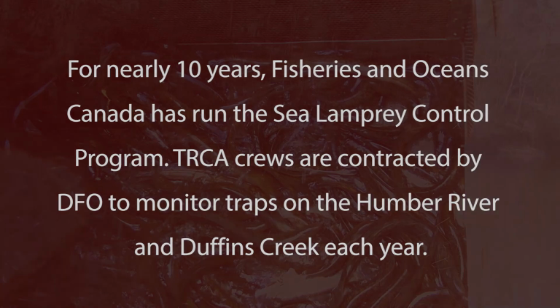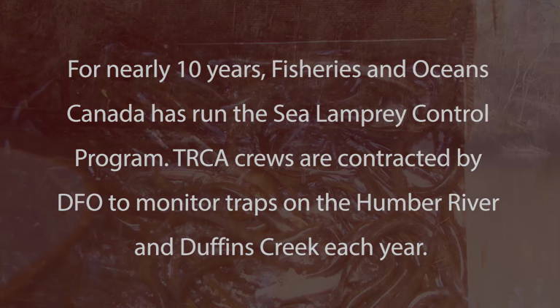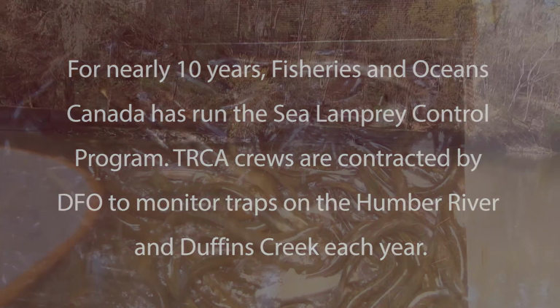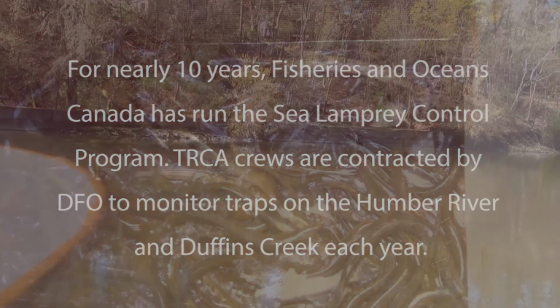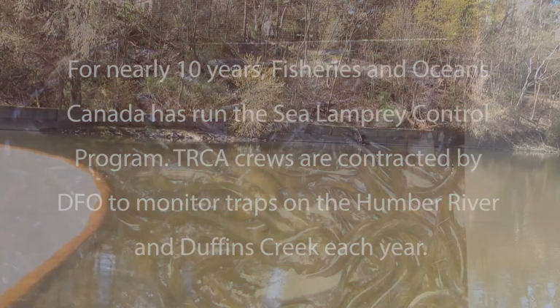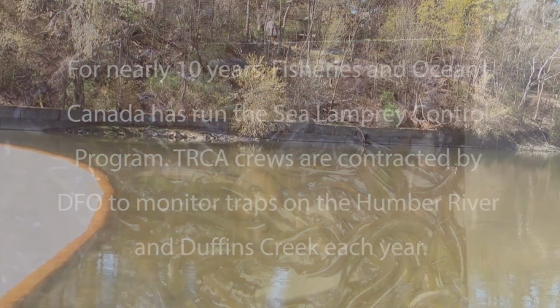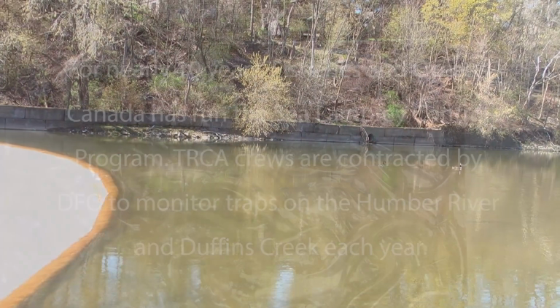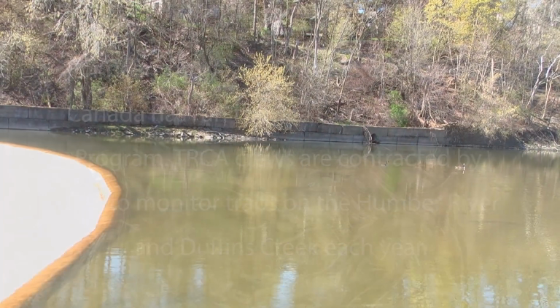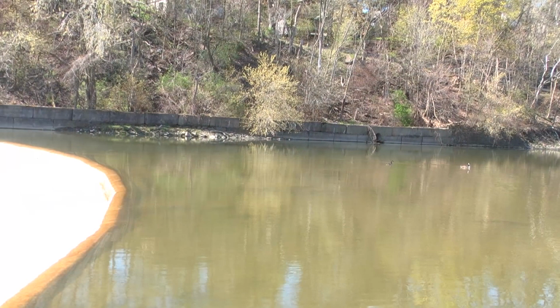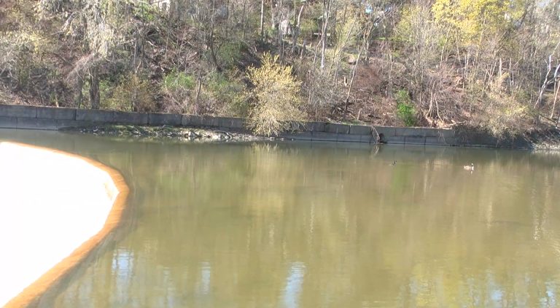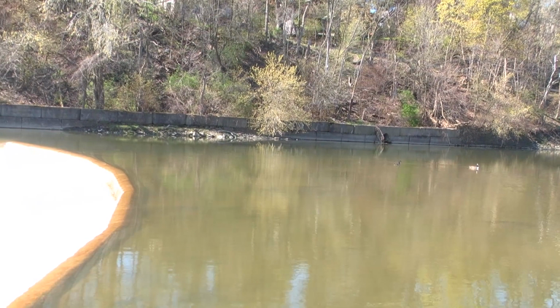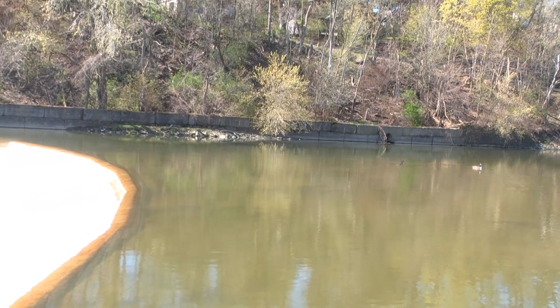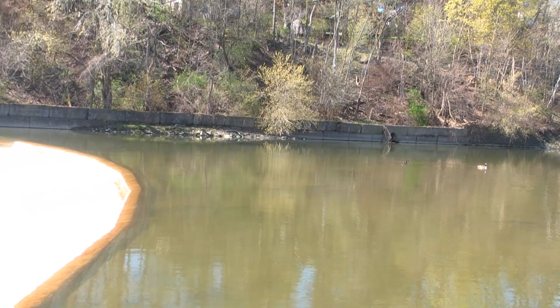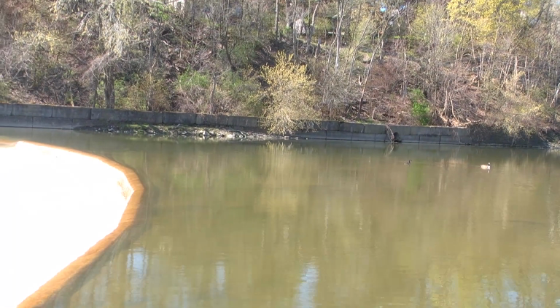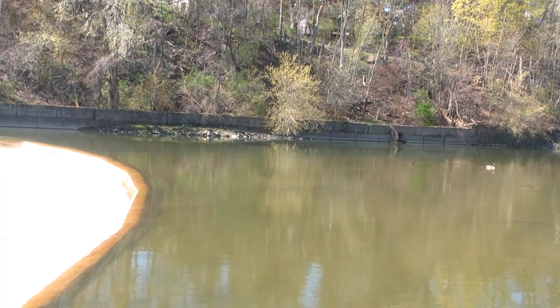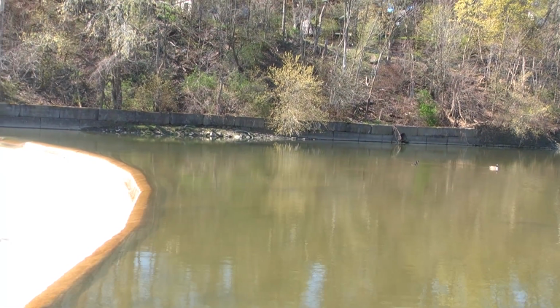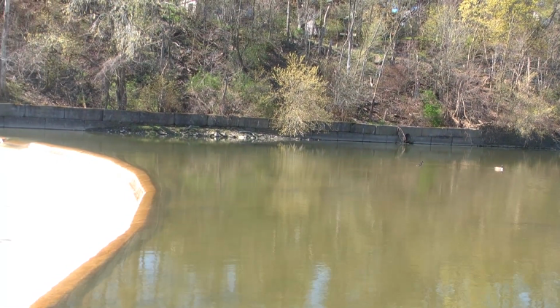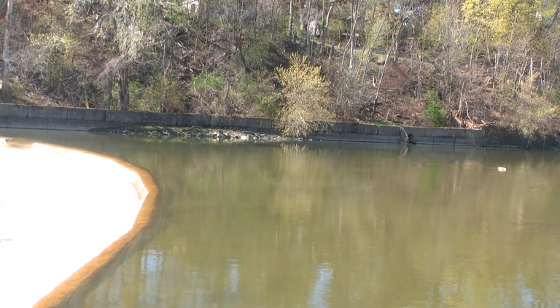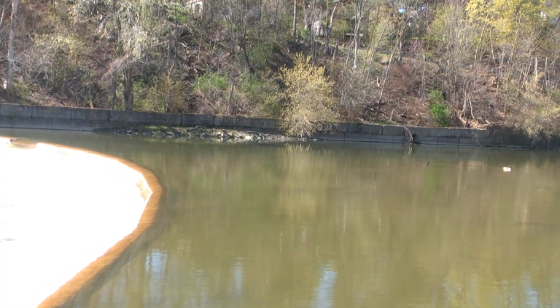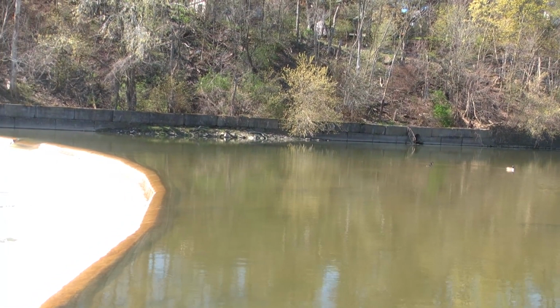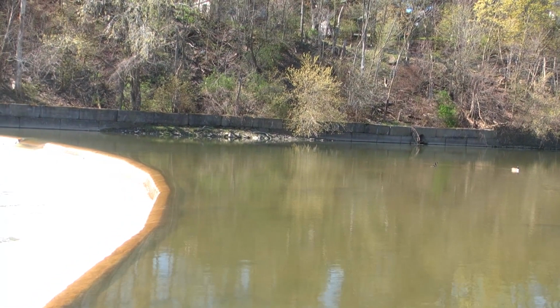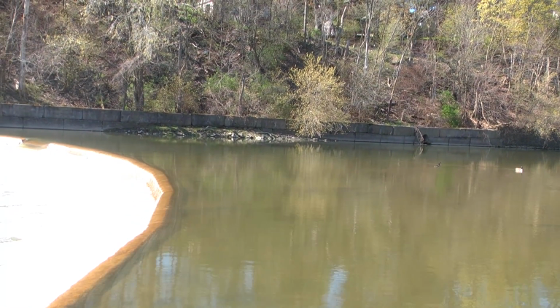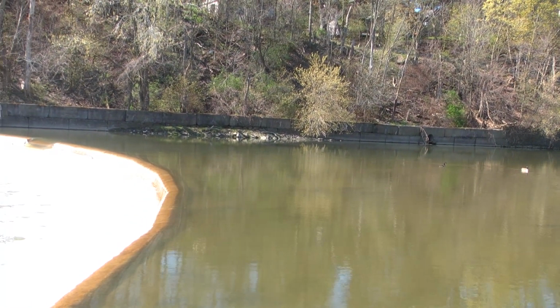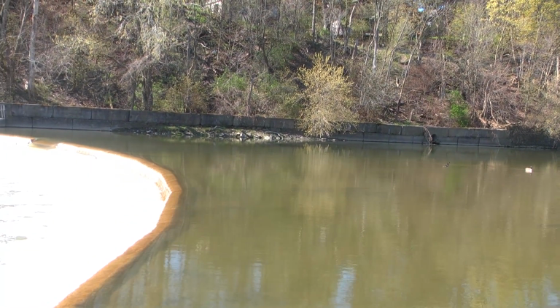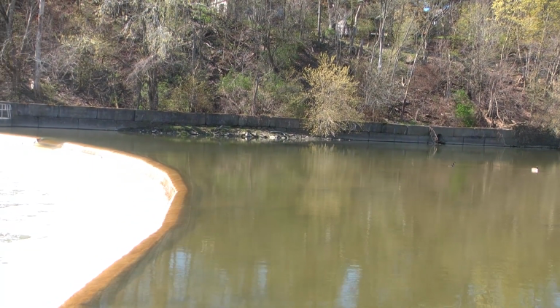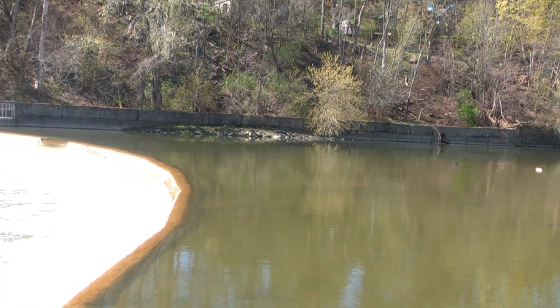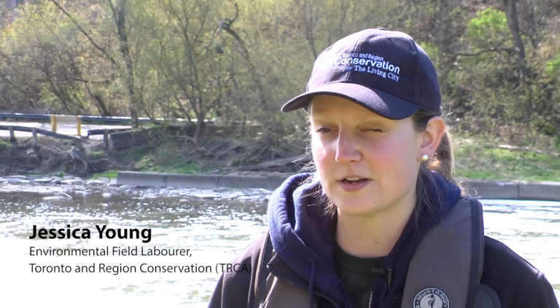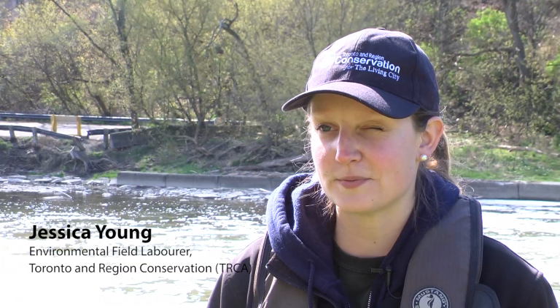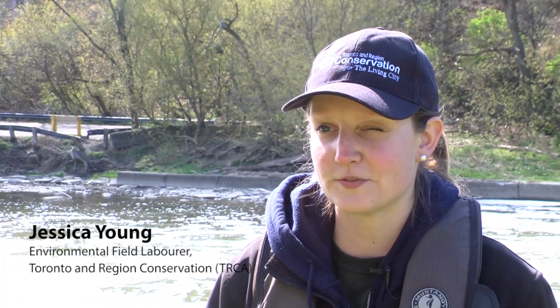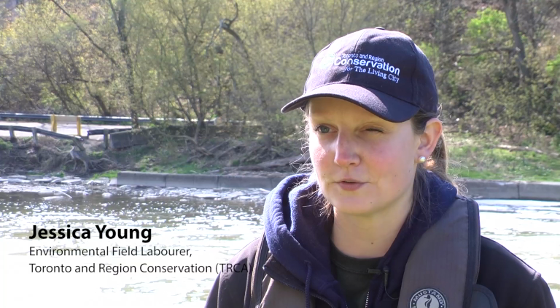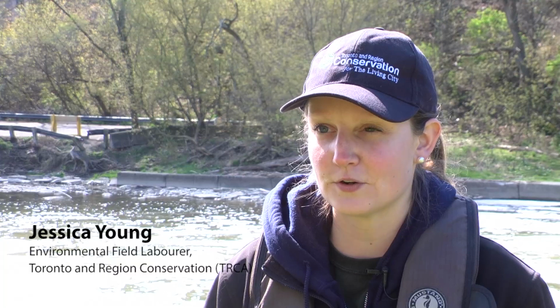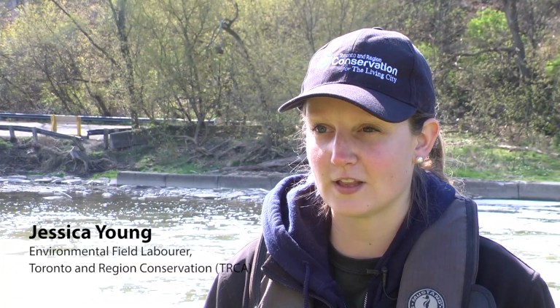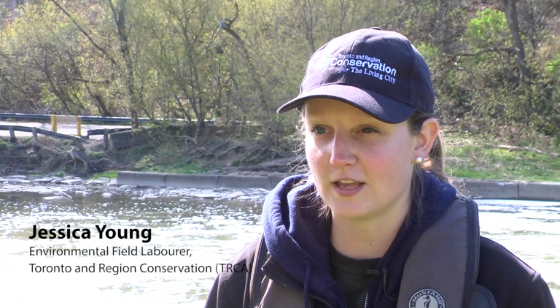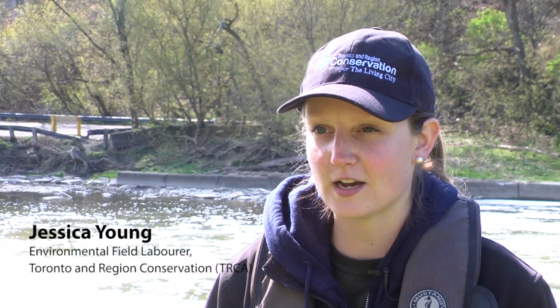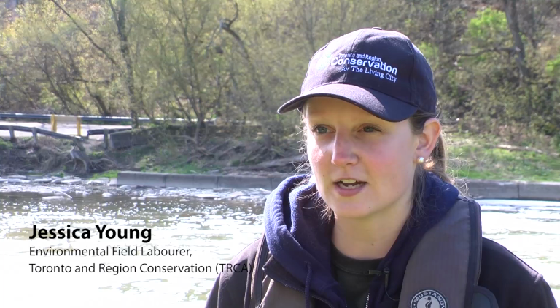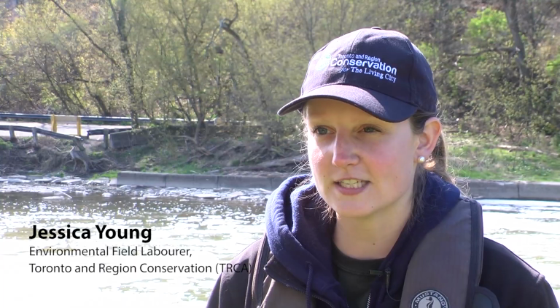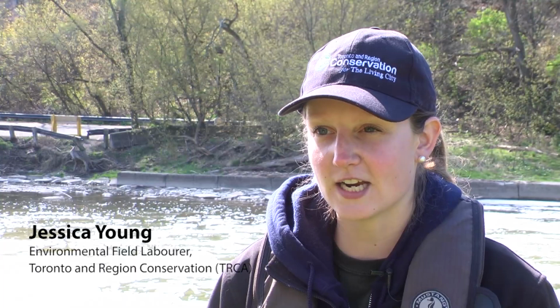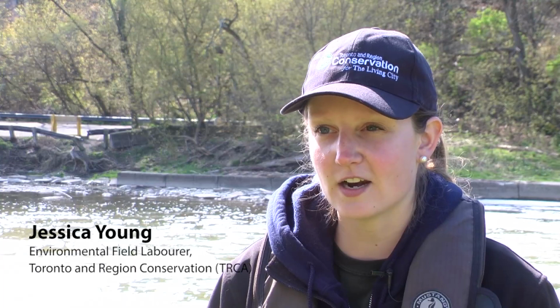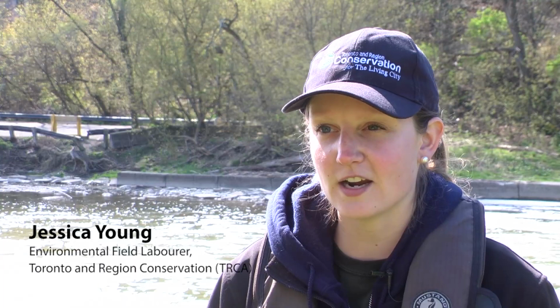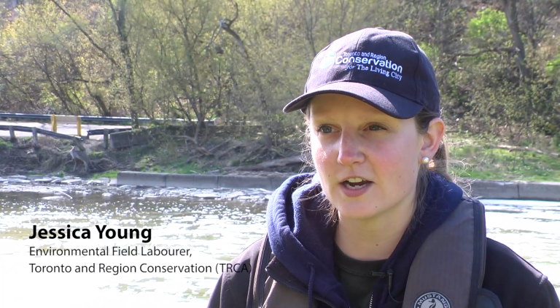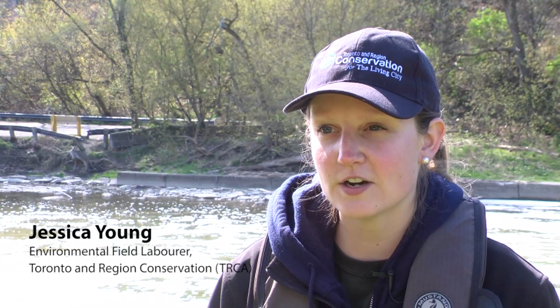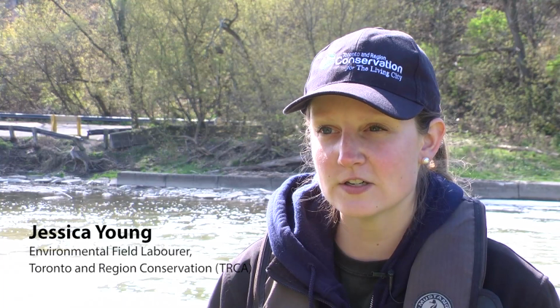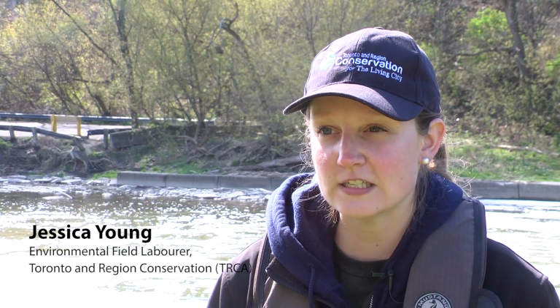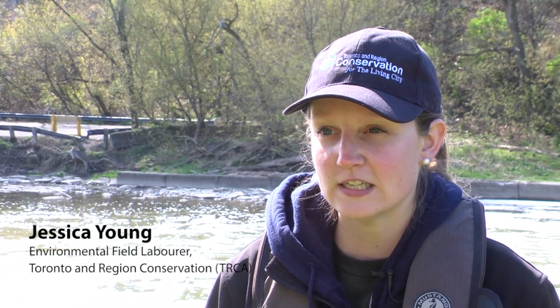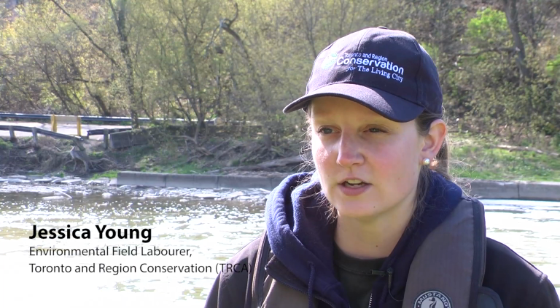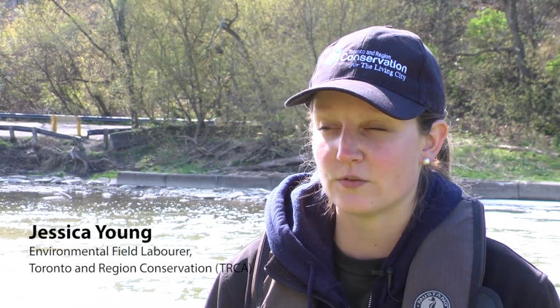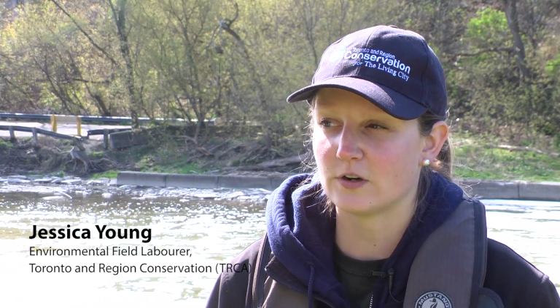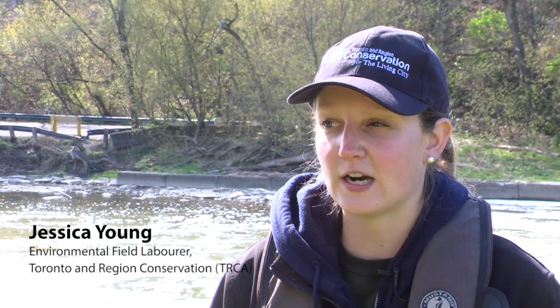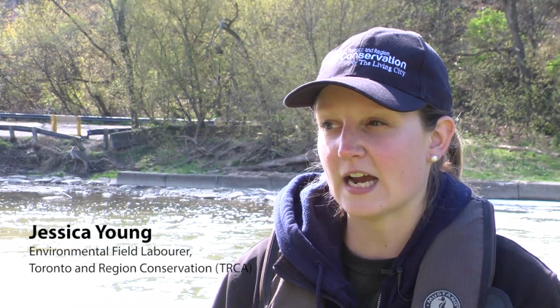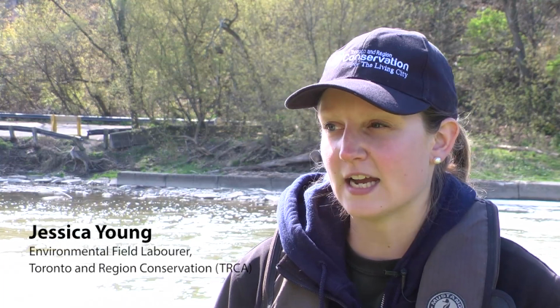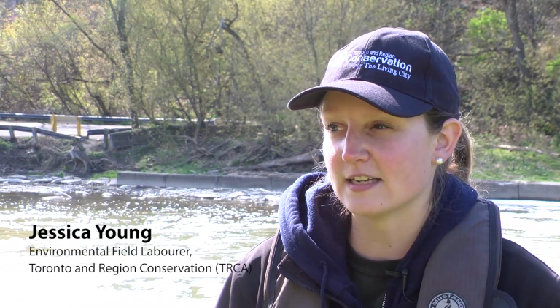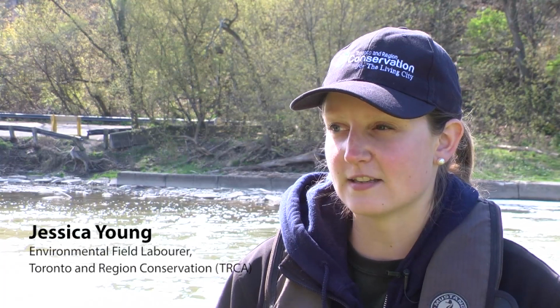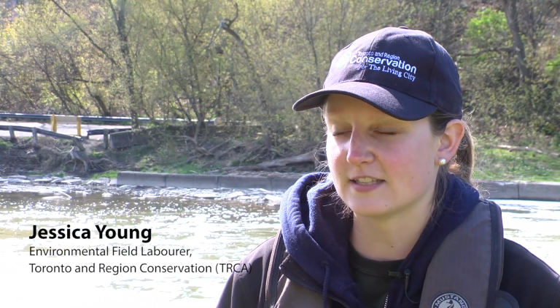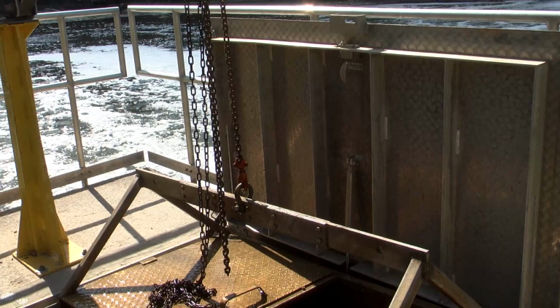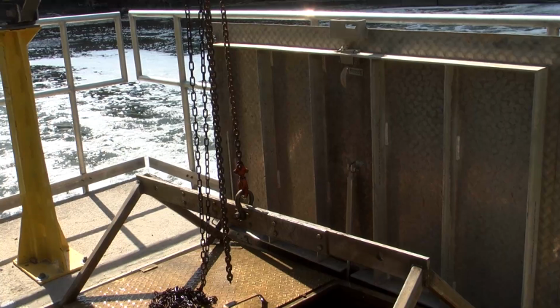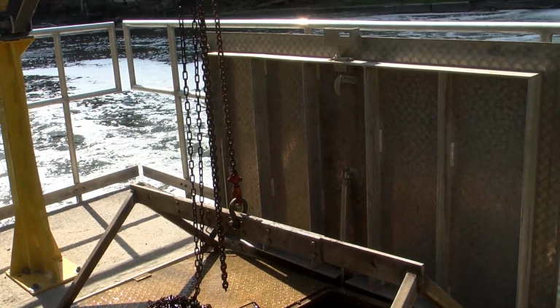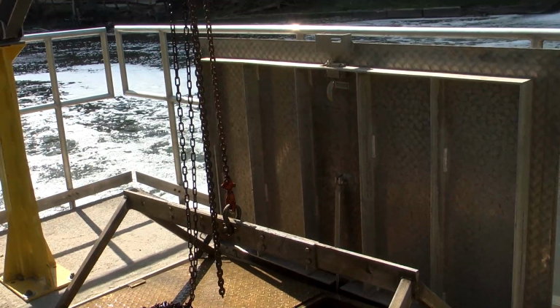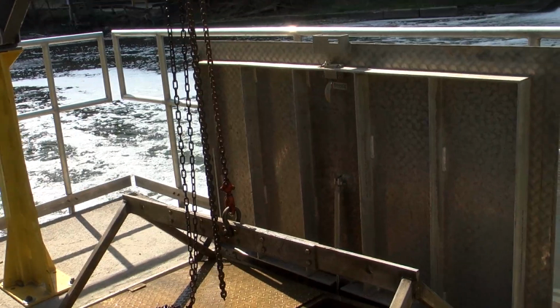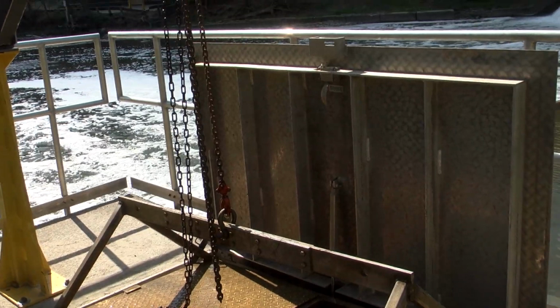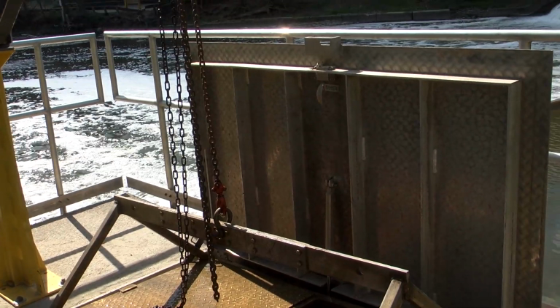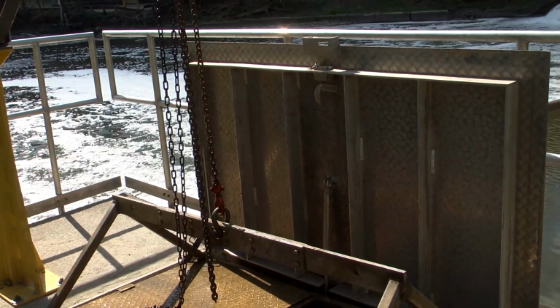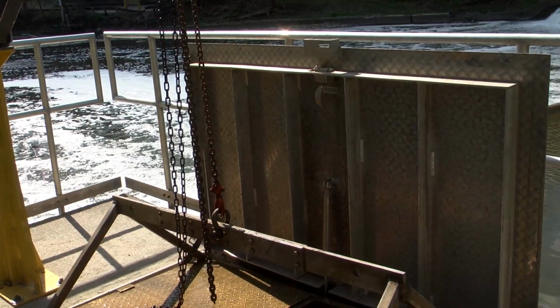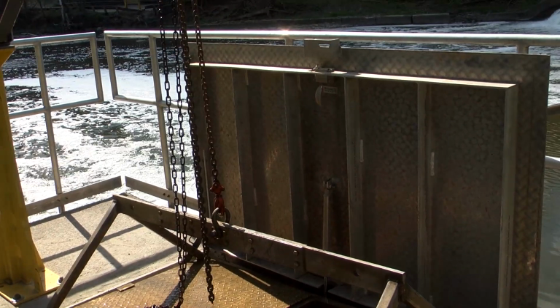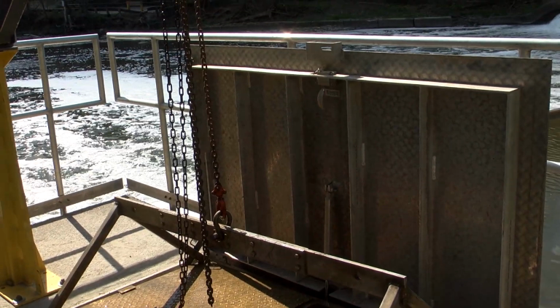We're at the Humber River at the first dam right before Lake Ontario. We're at the sea lamprey traps.